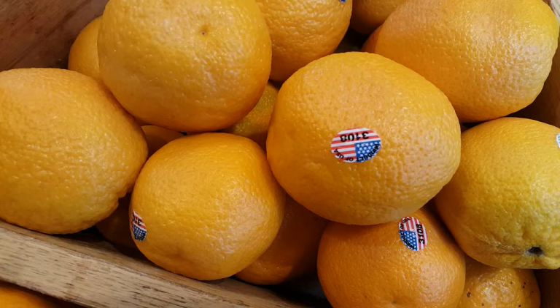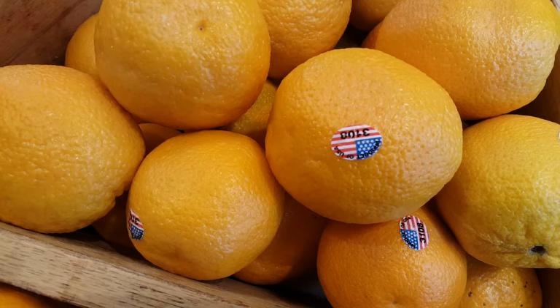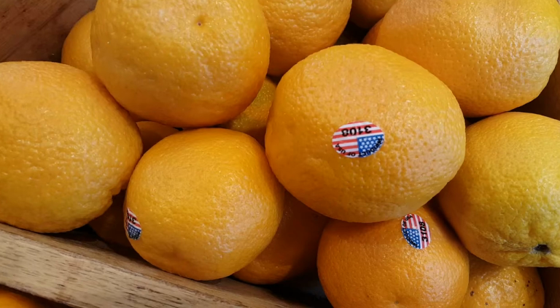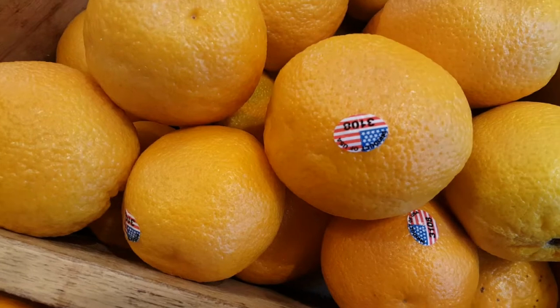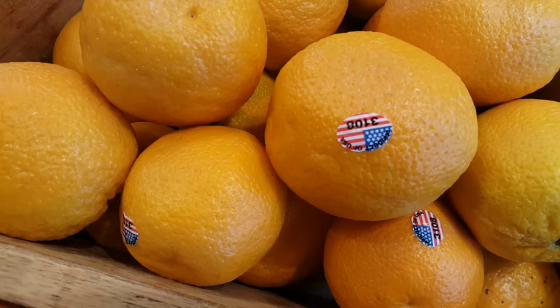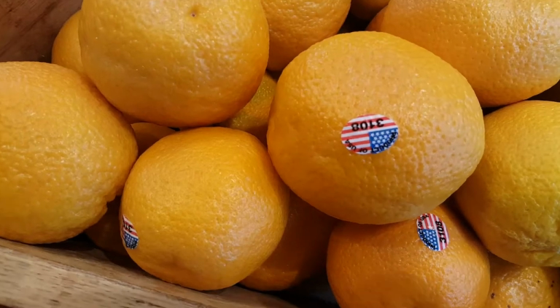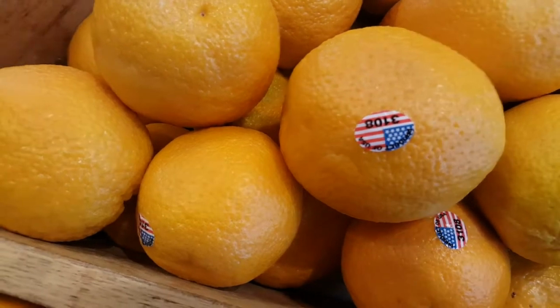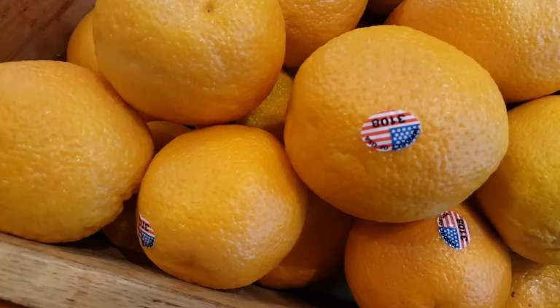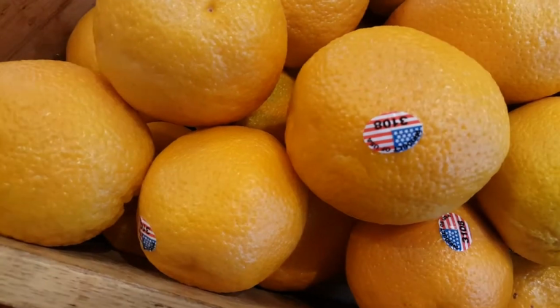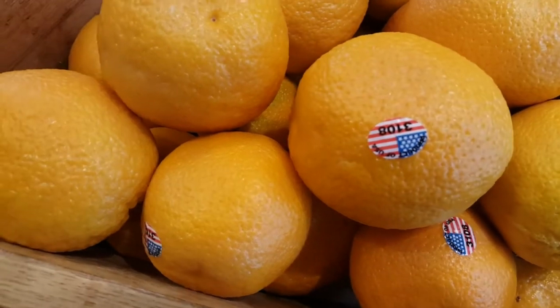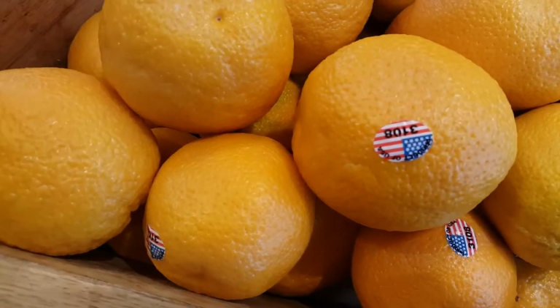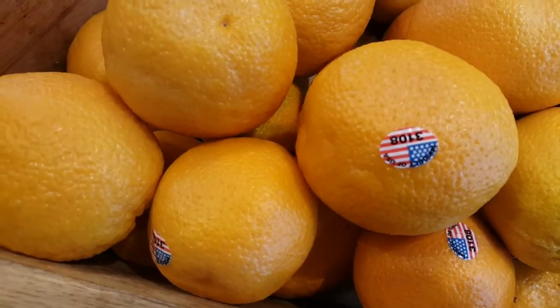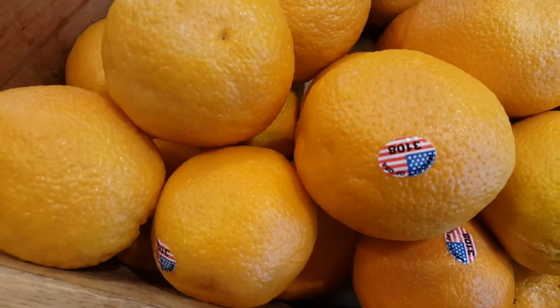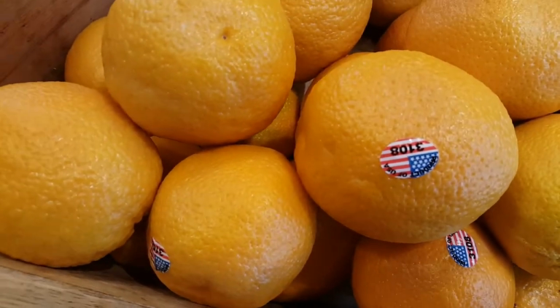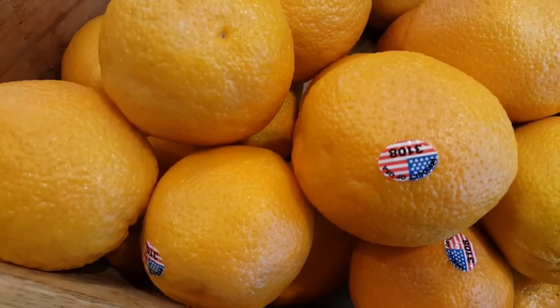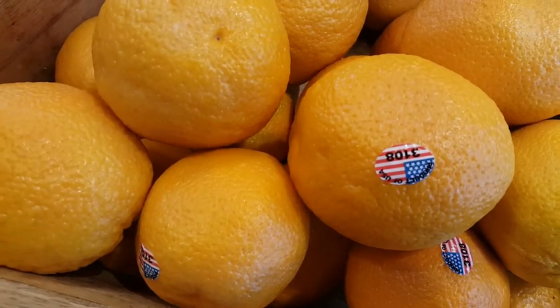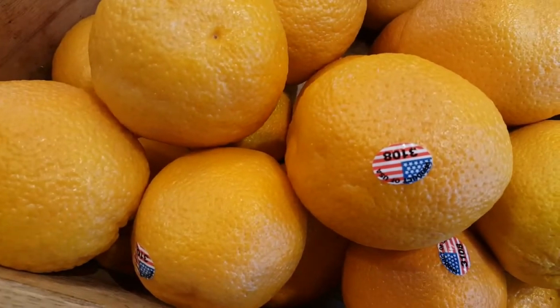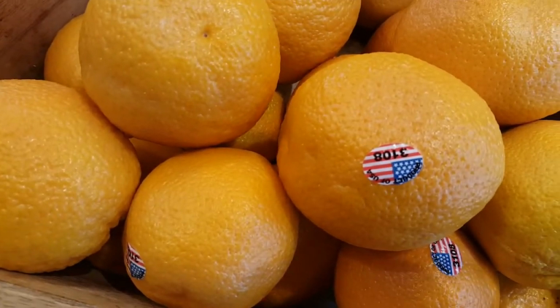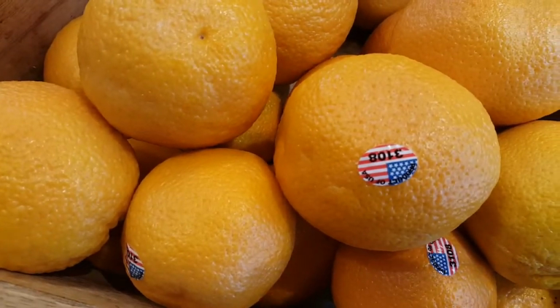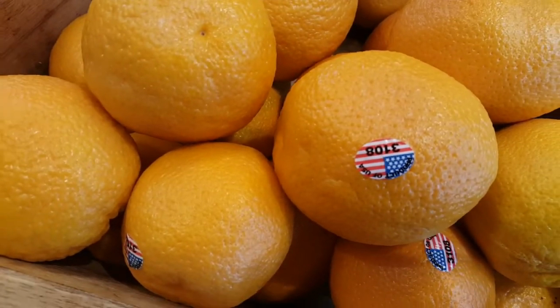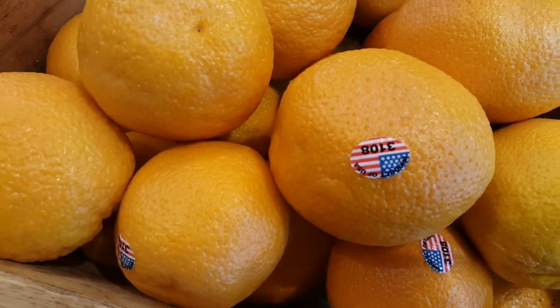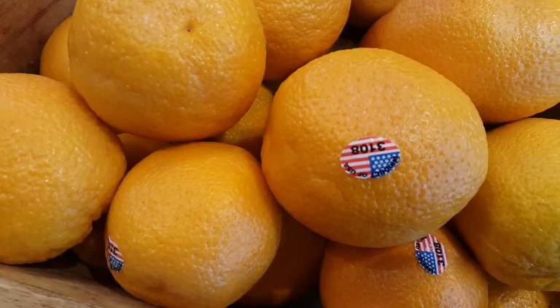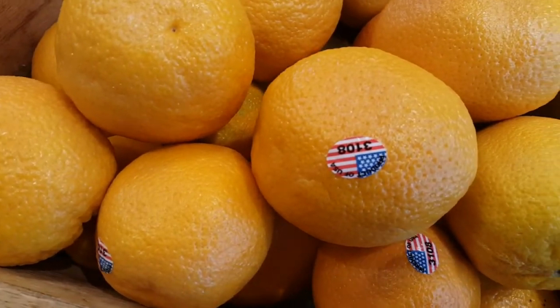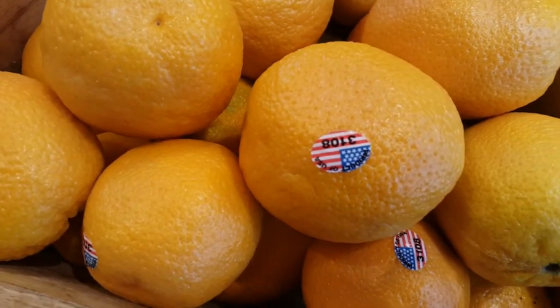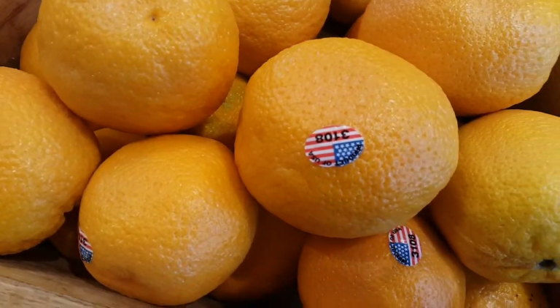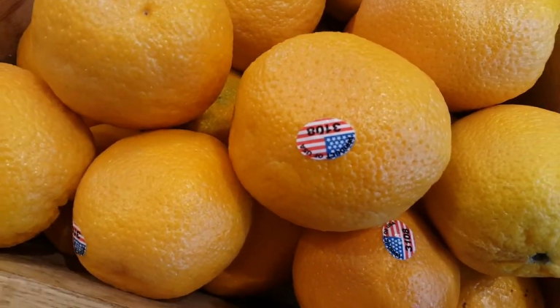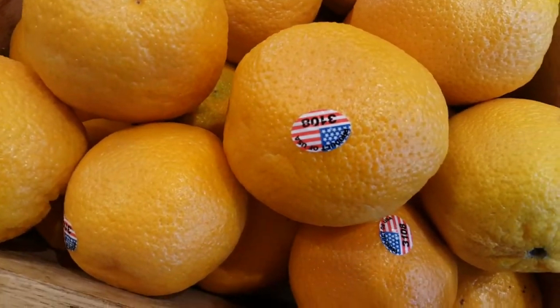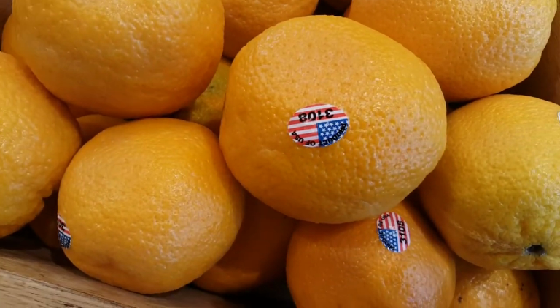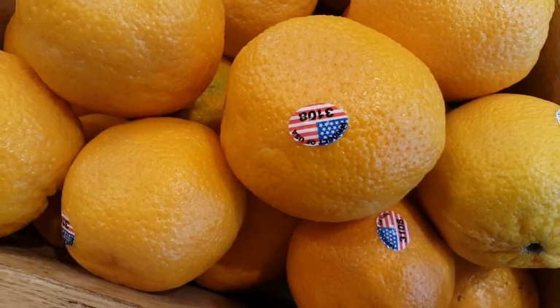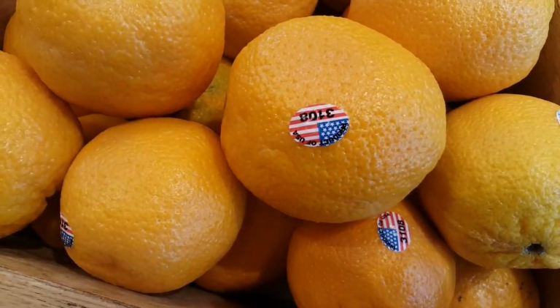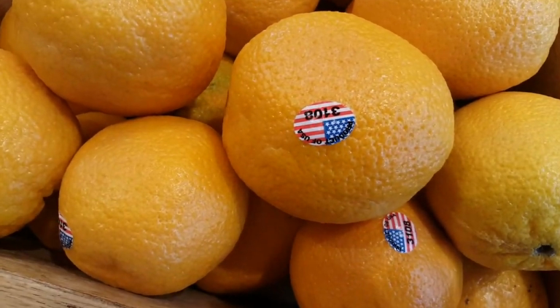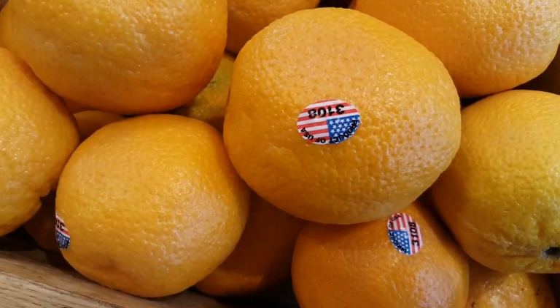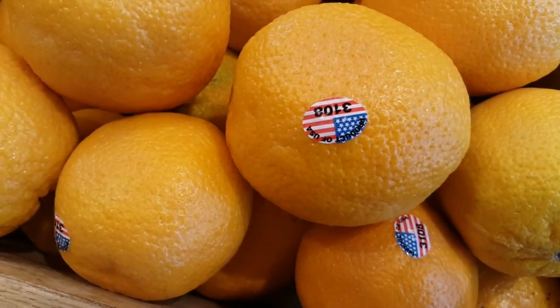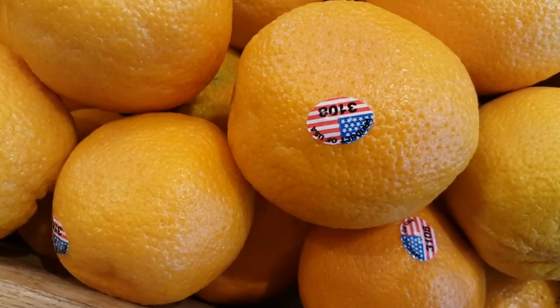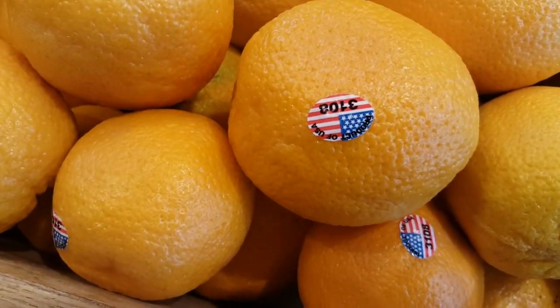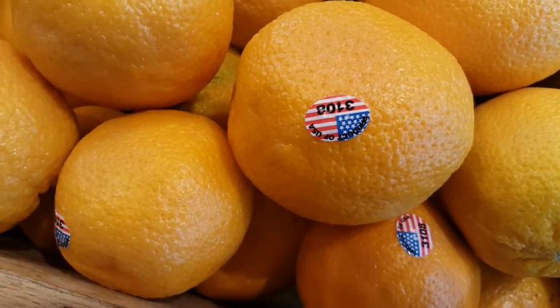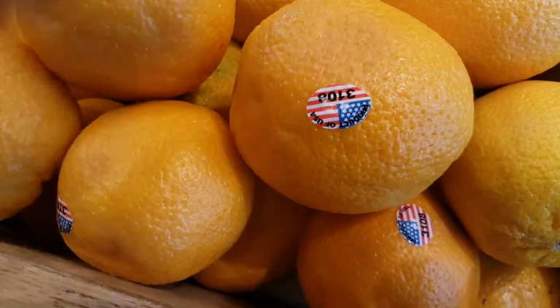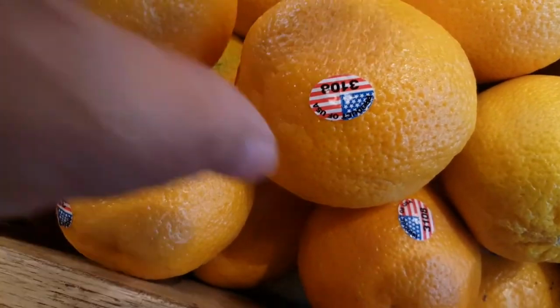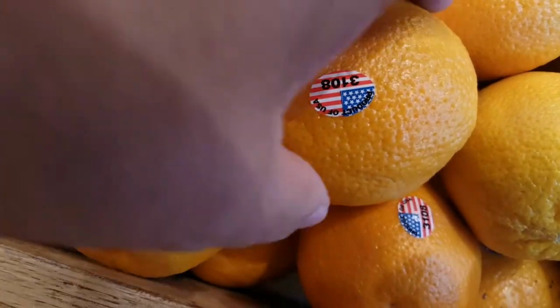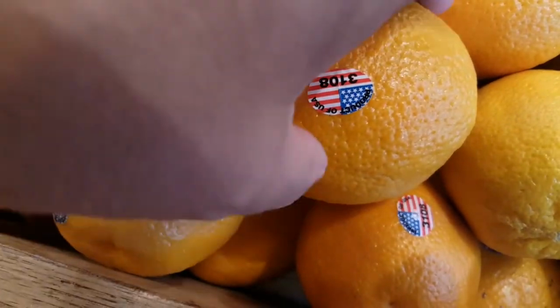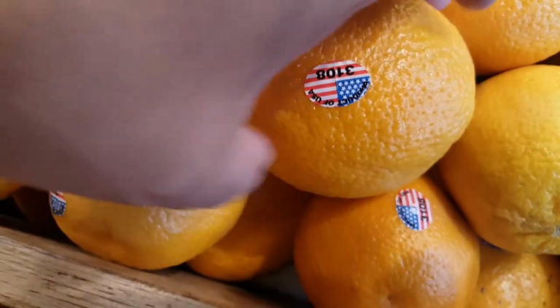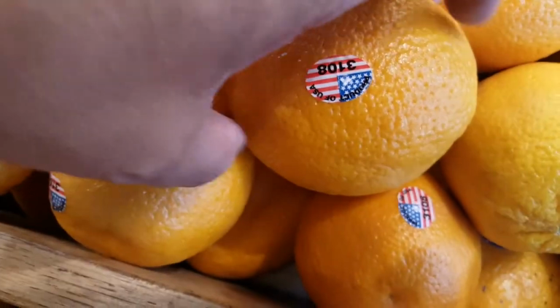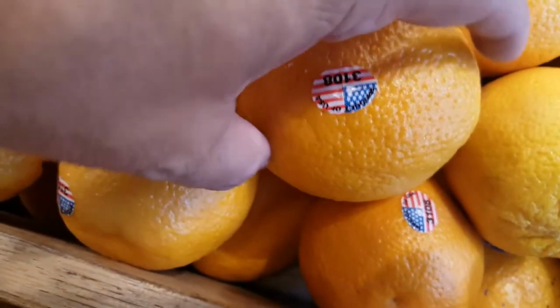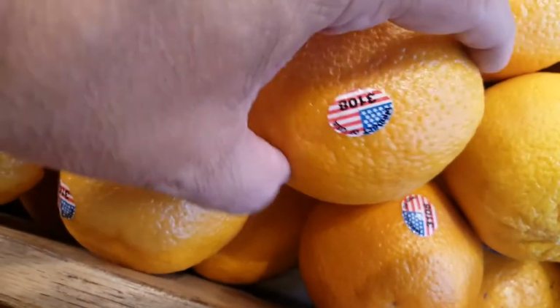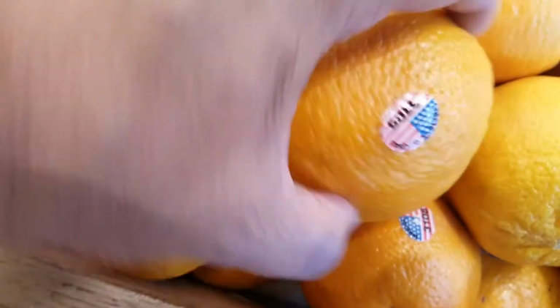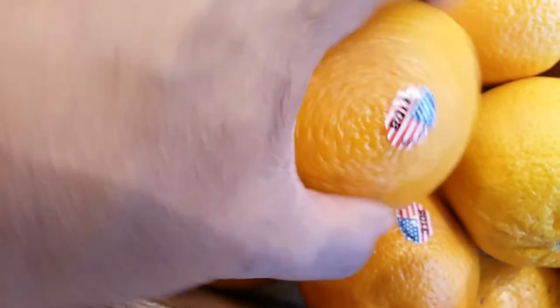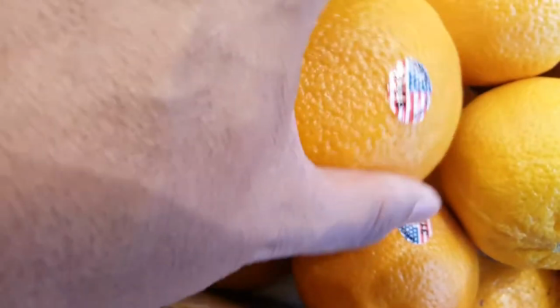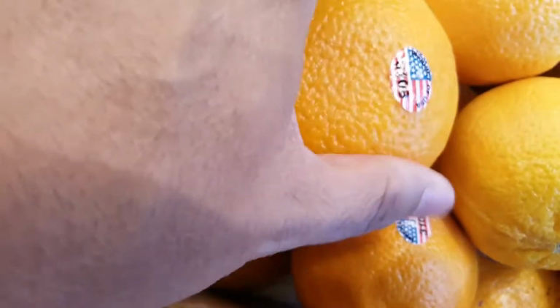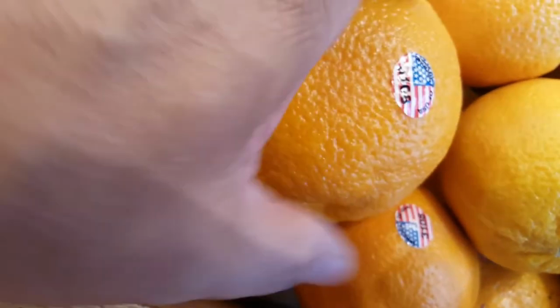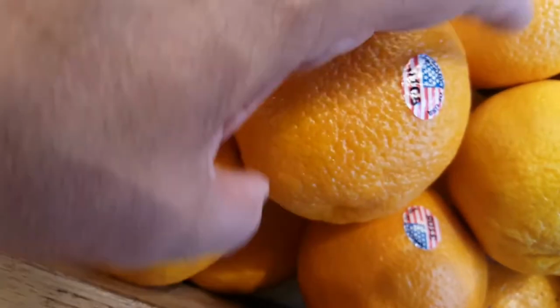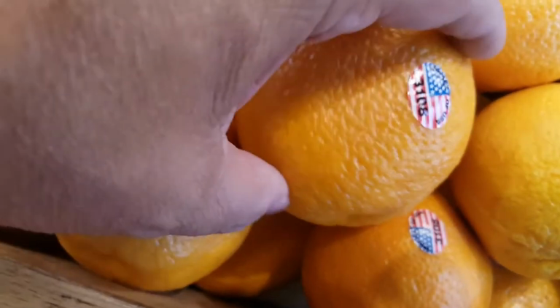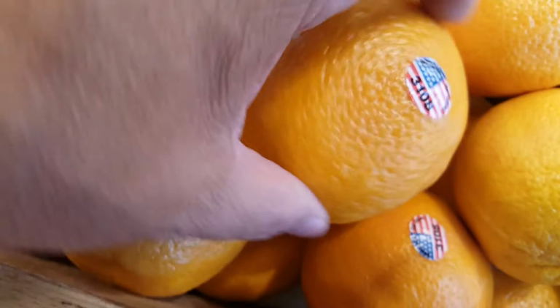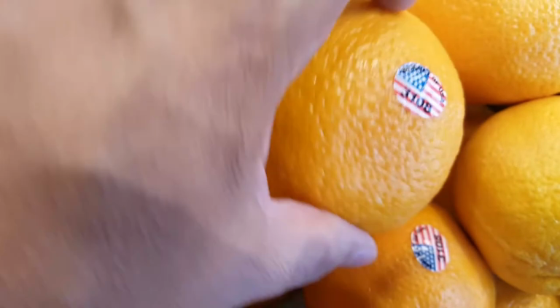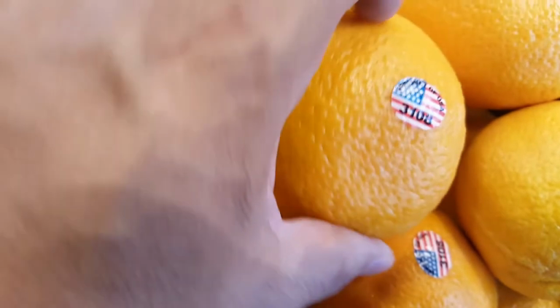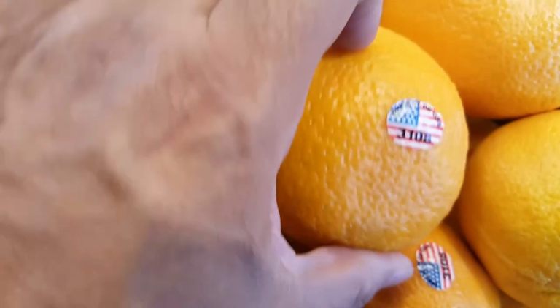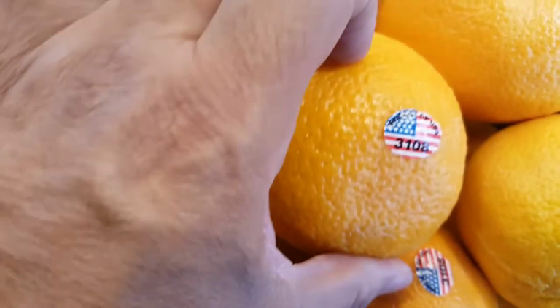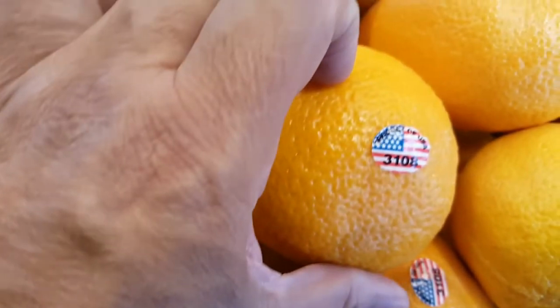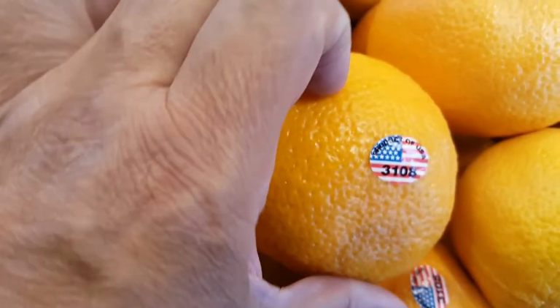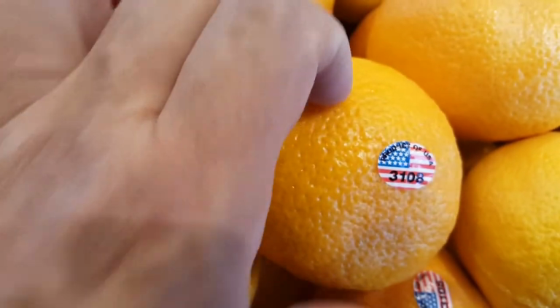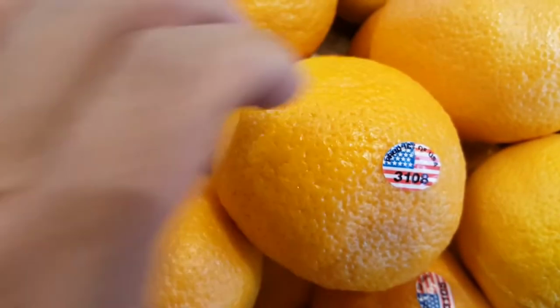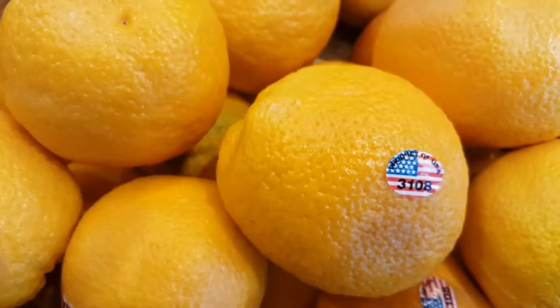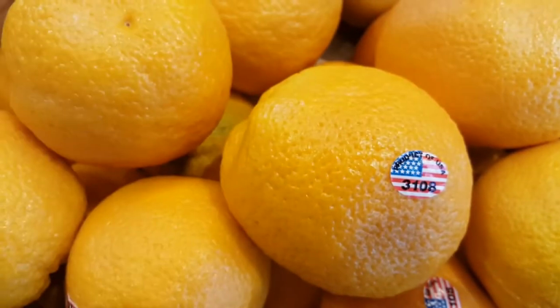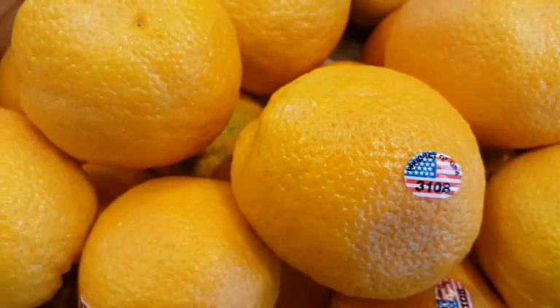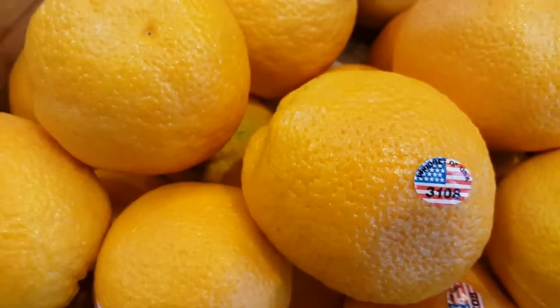Okay, check out that little sticker there. Look familiar?